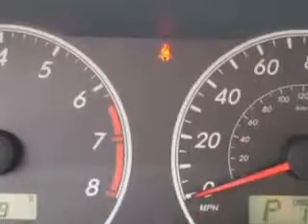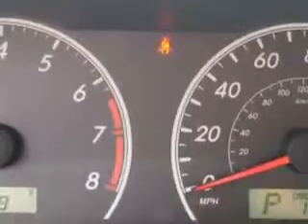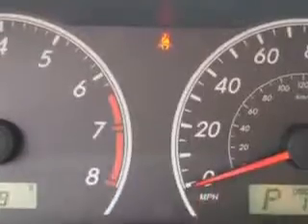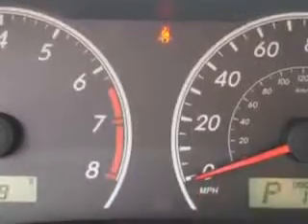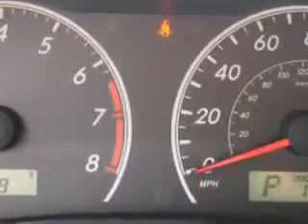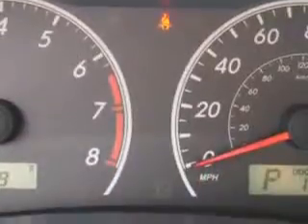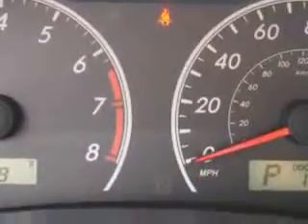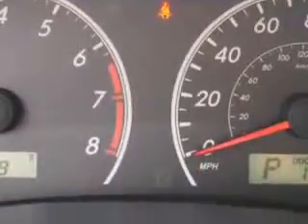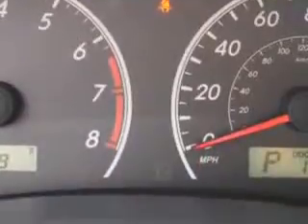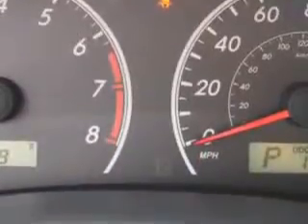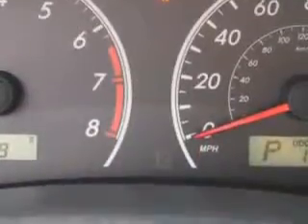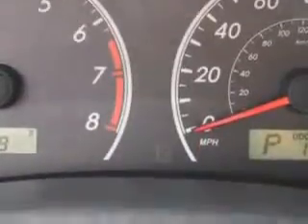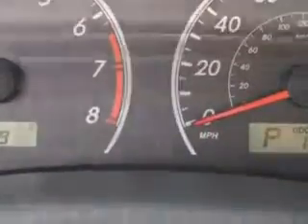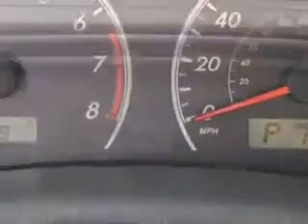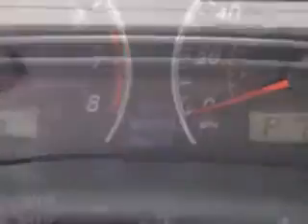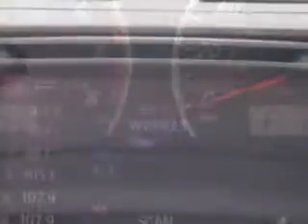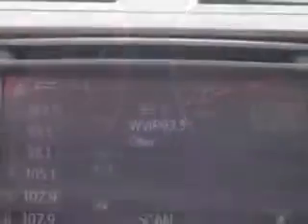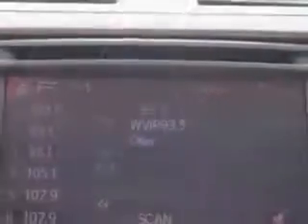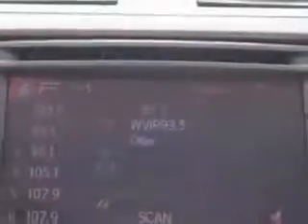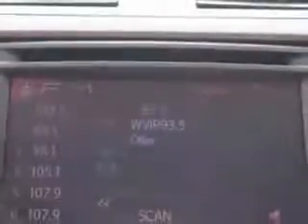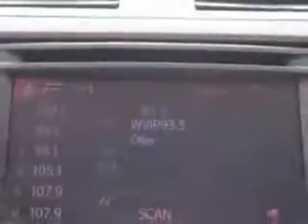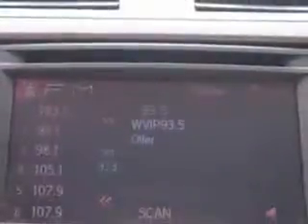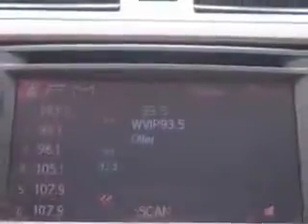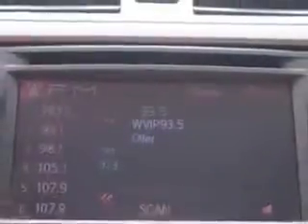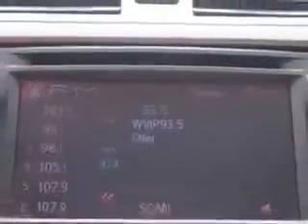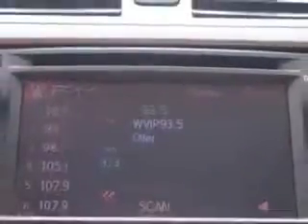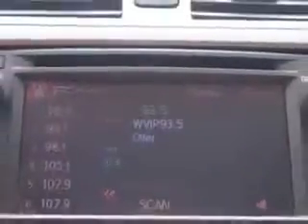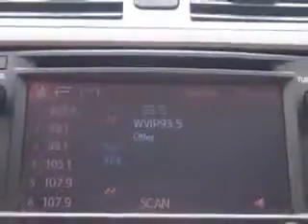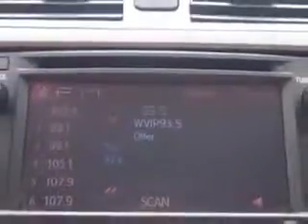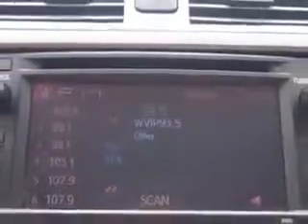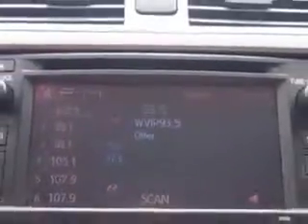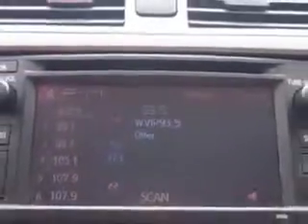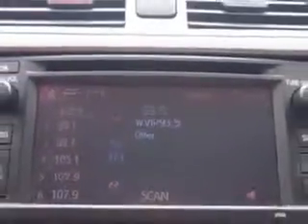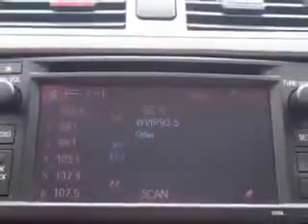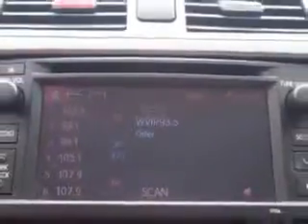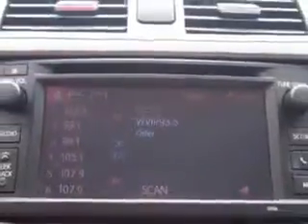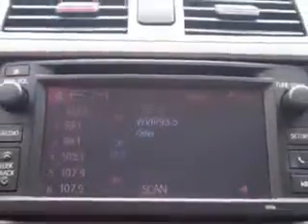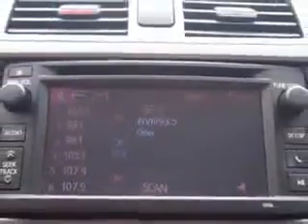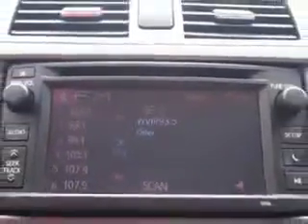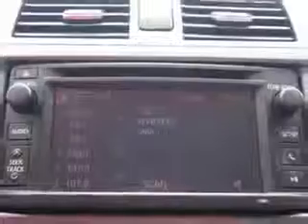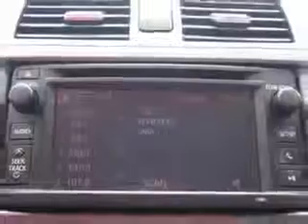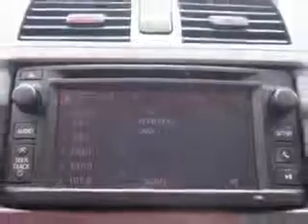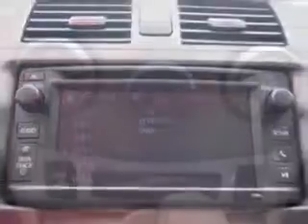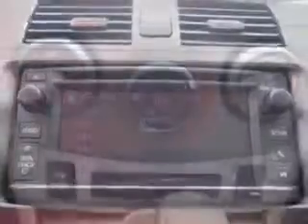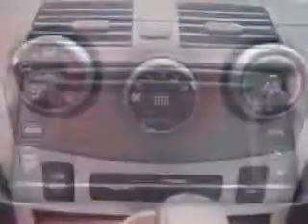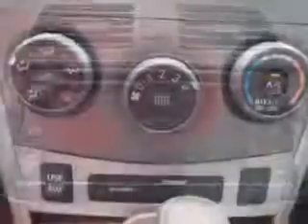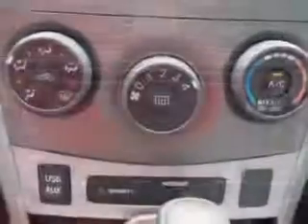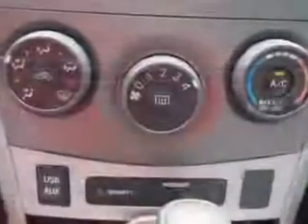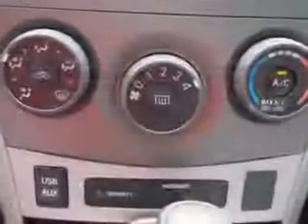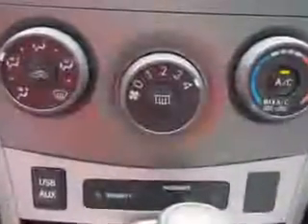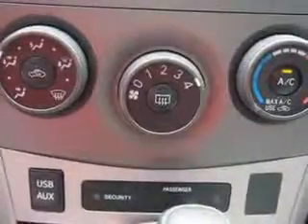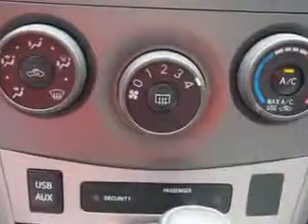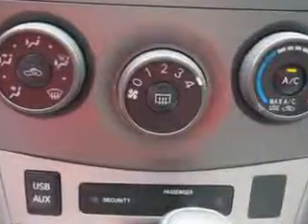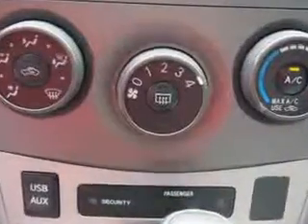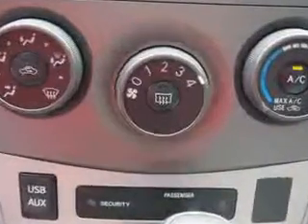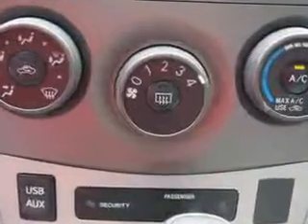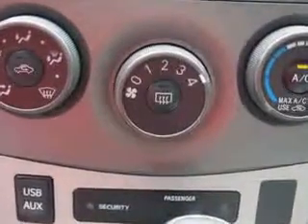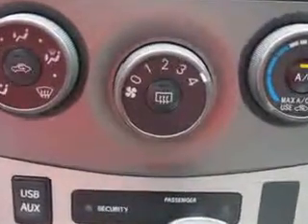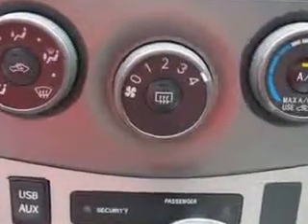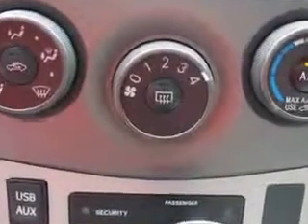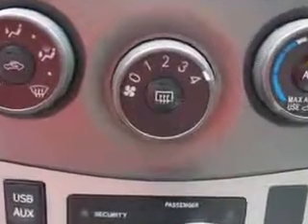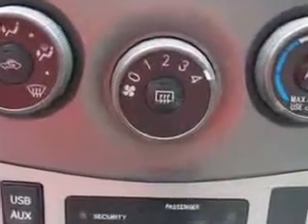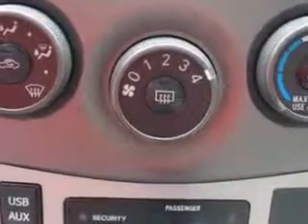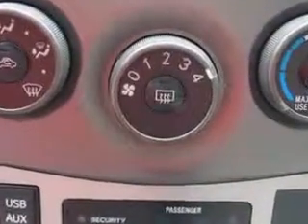Enjoy the drive and have peace of mind in this 2013 Toyota Corolla. See us at Parkway Toyota today.